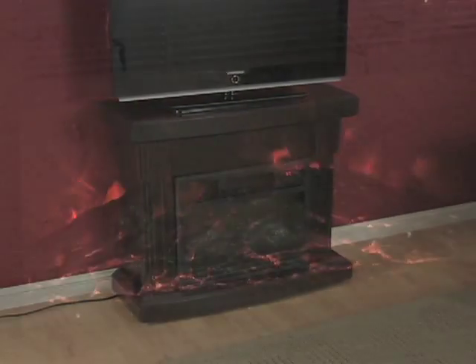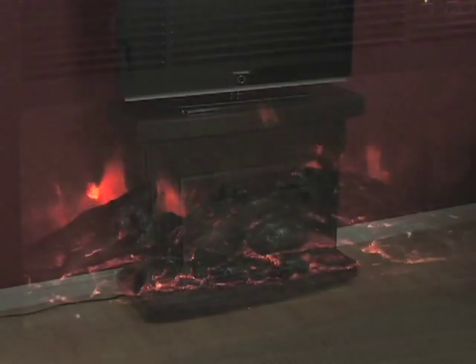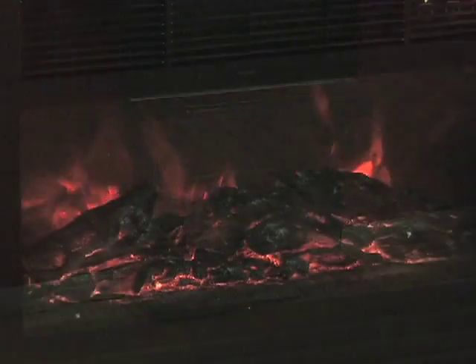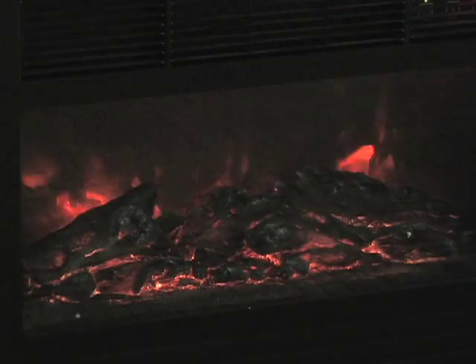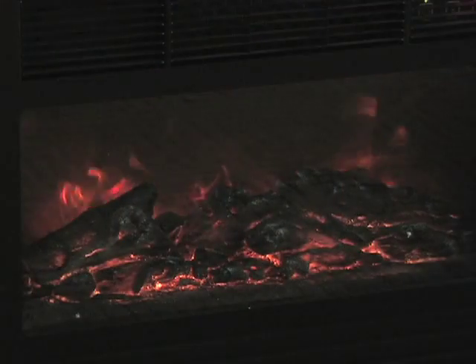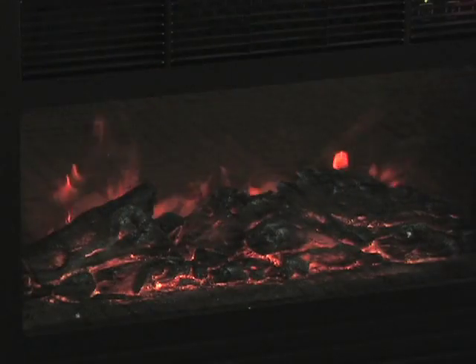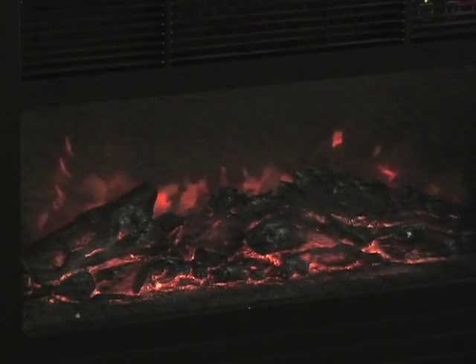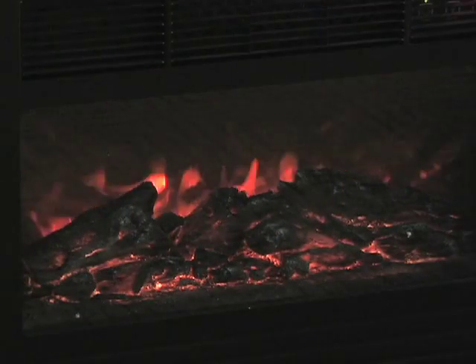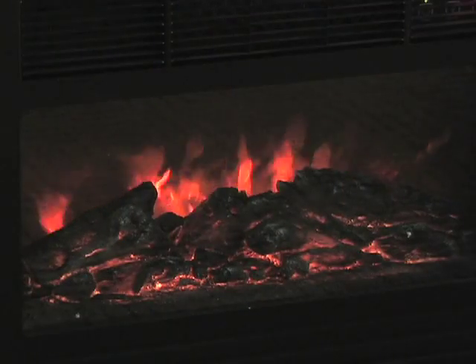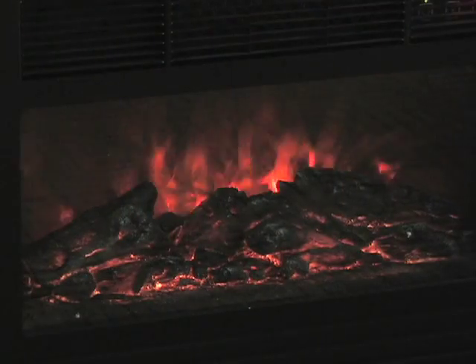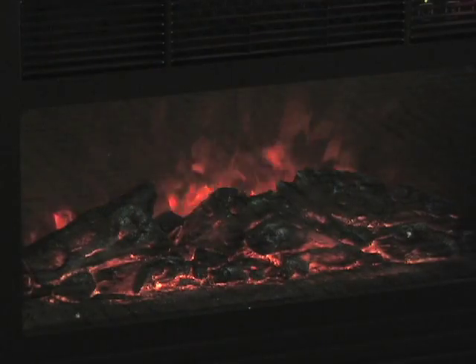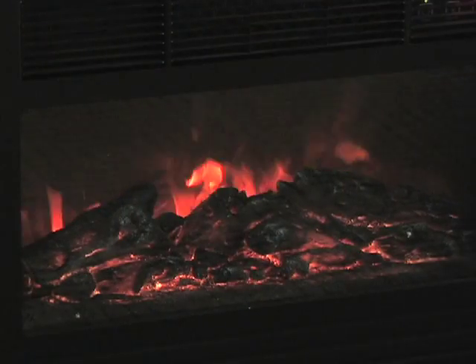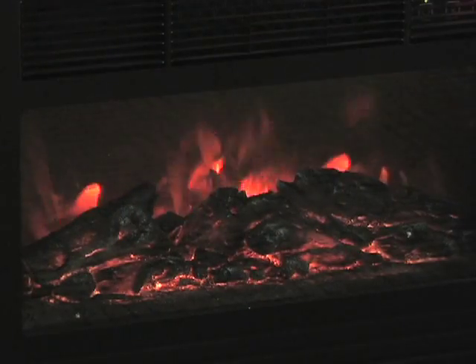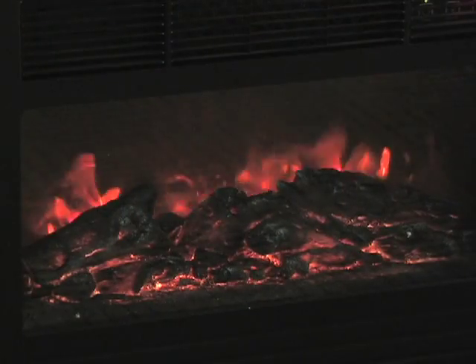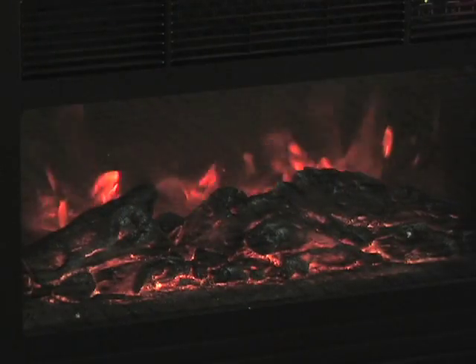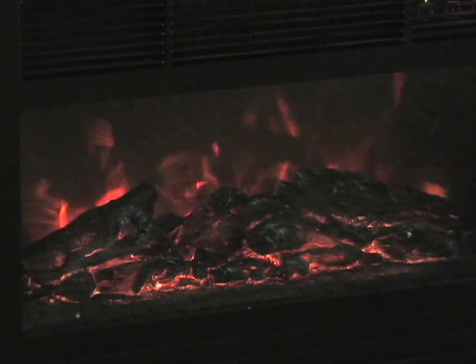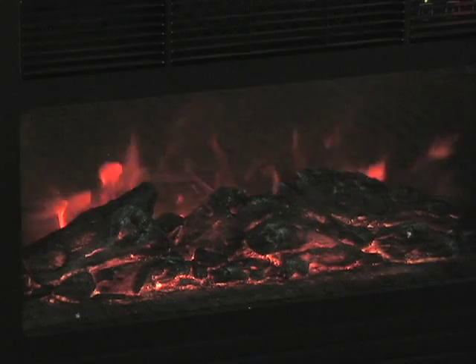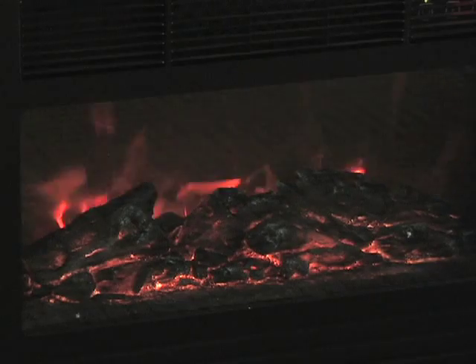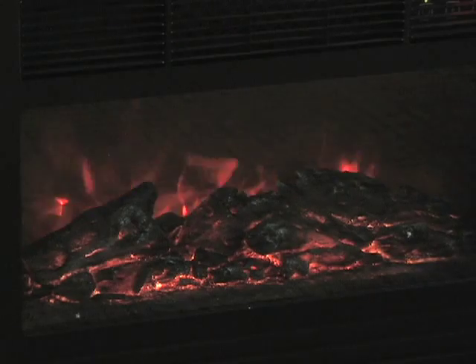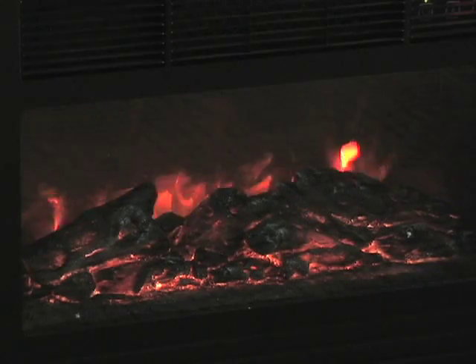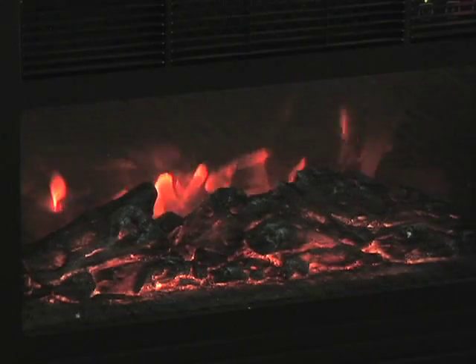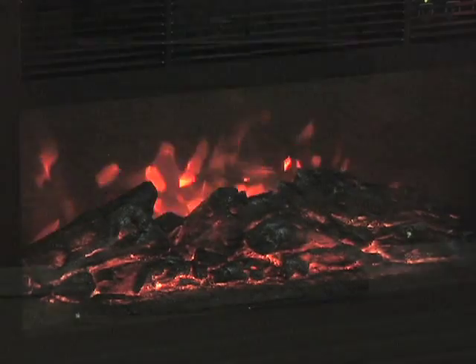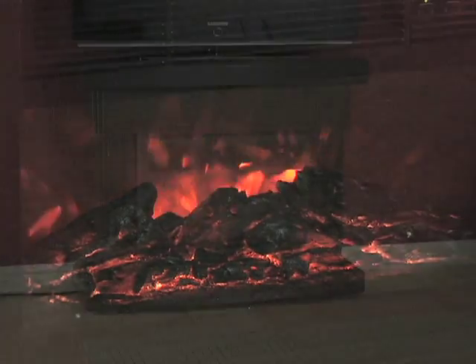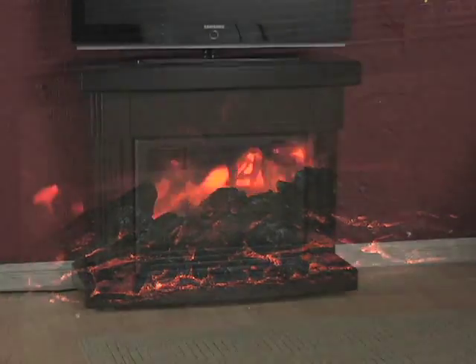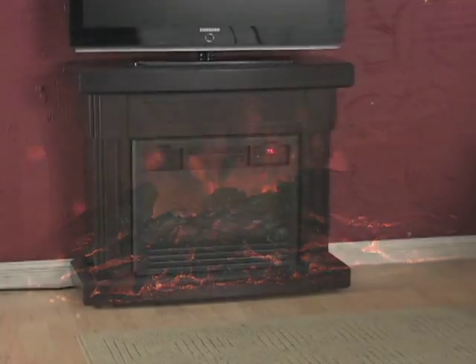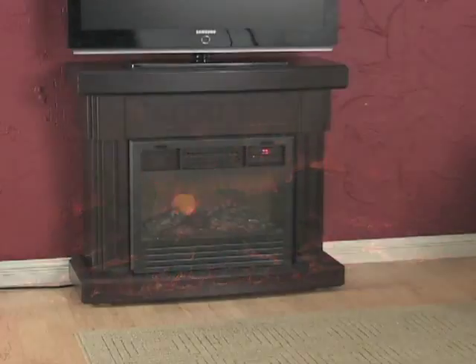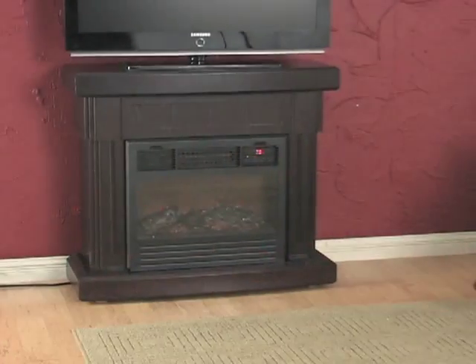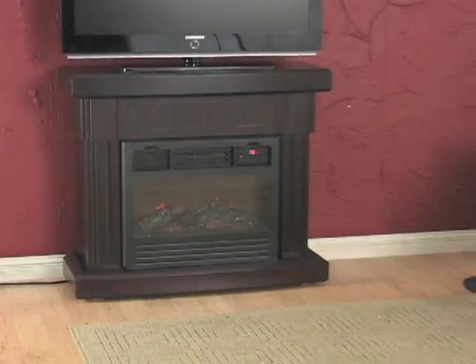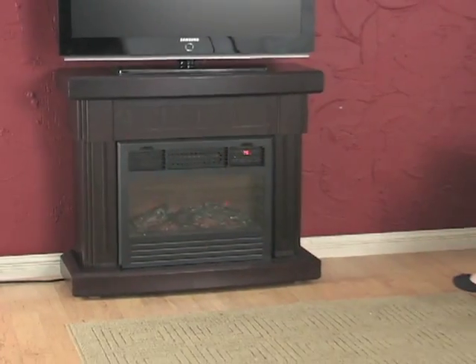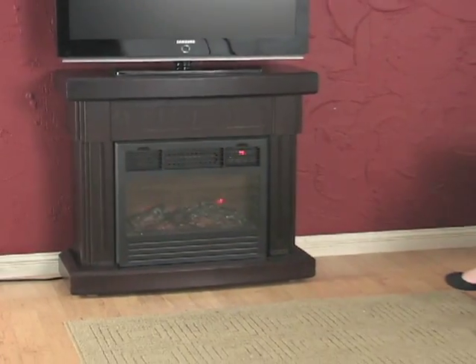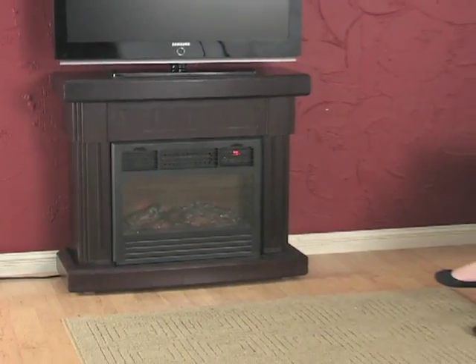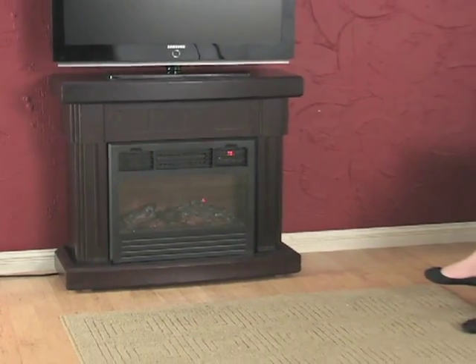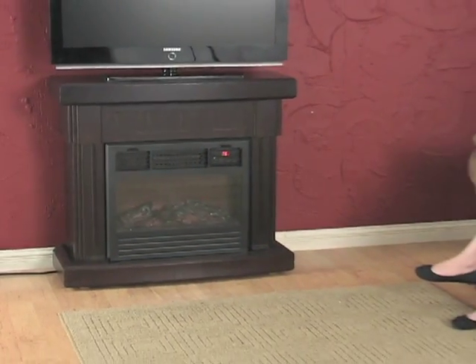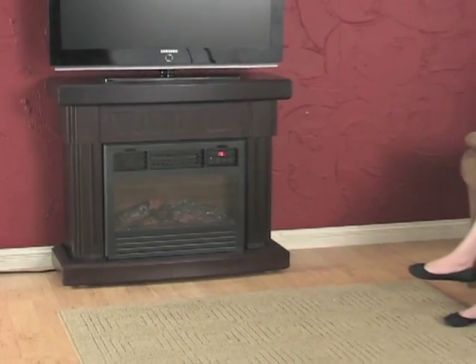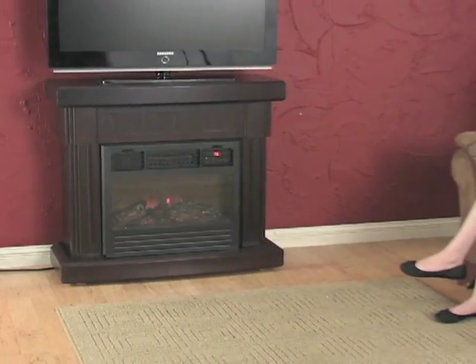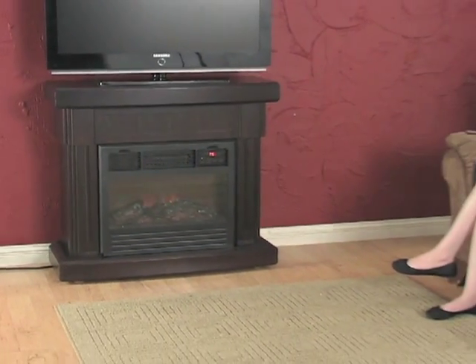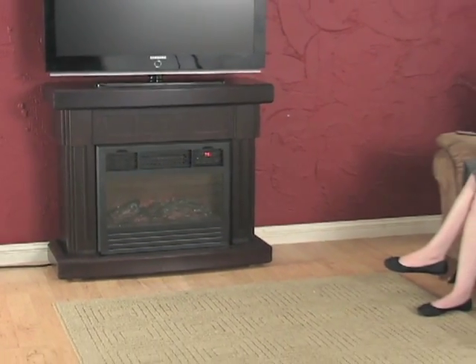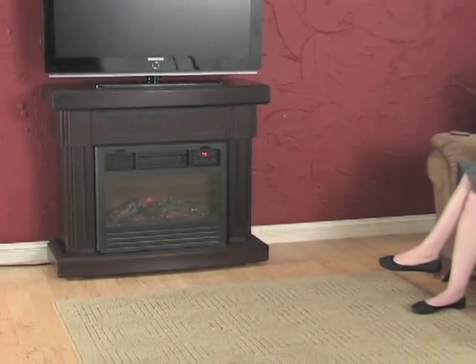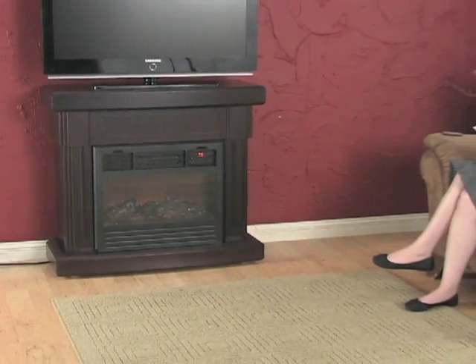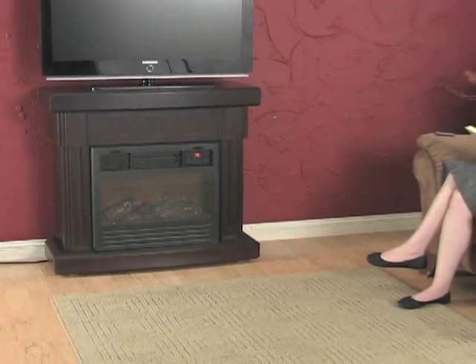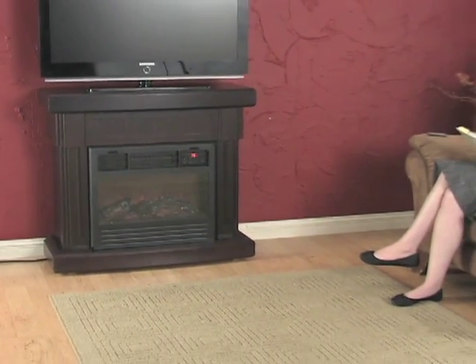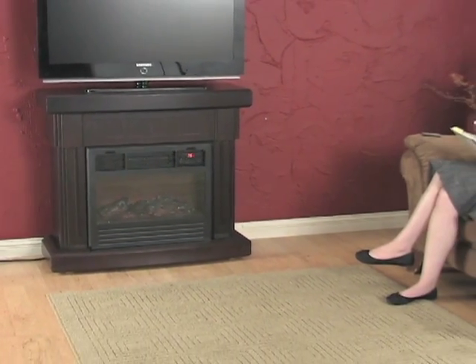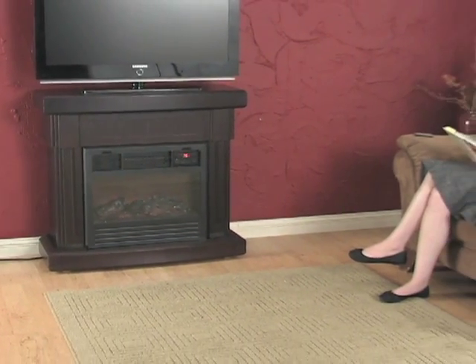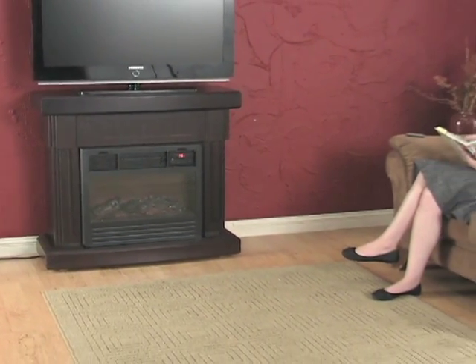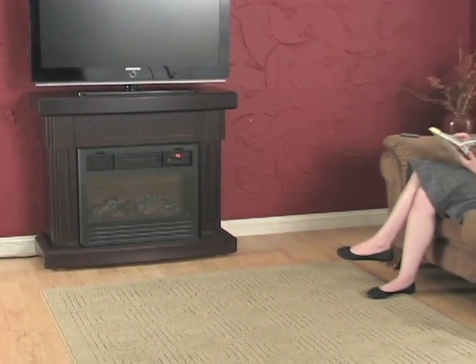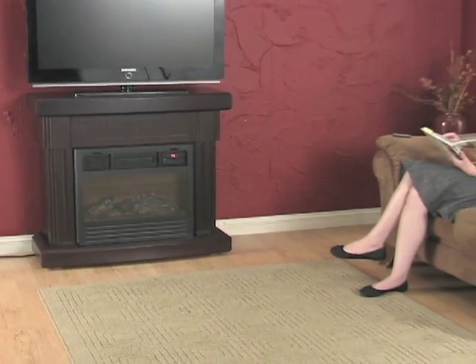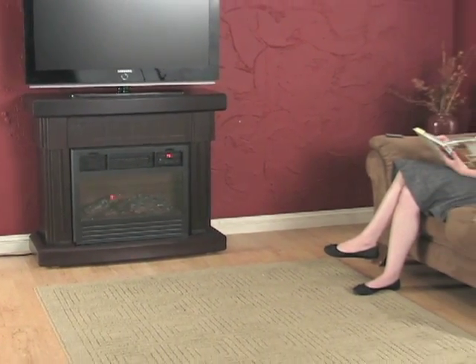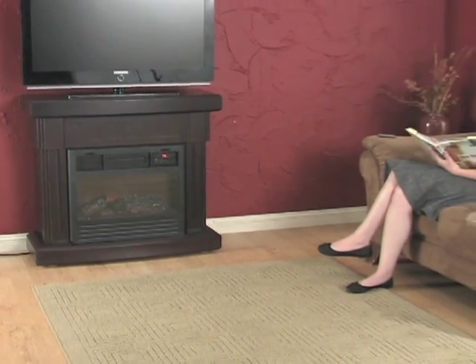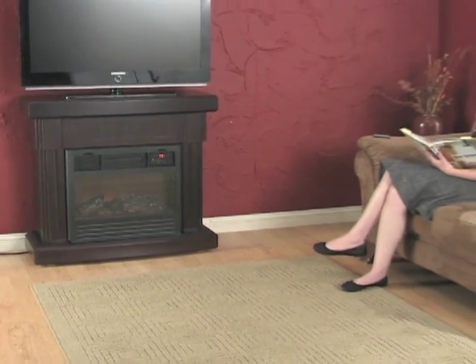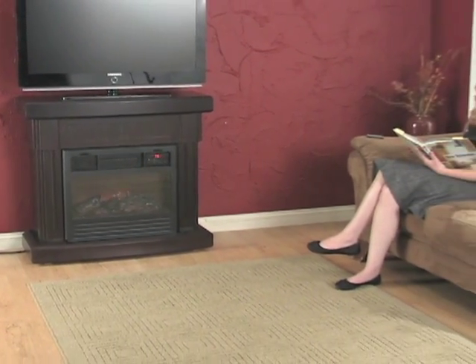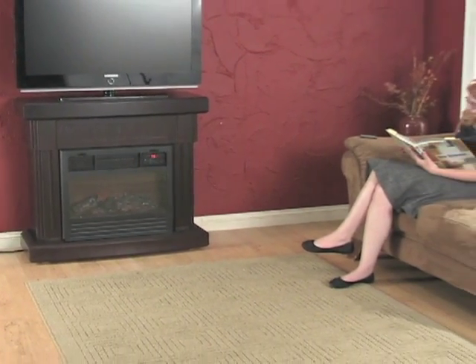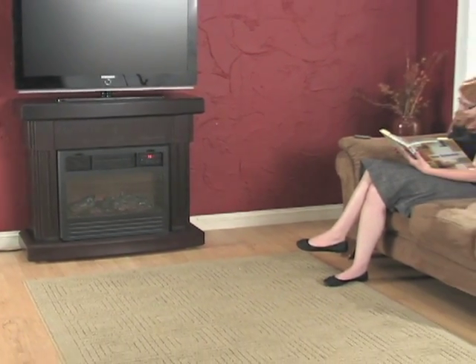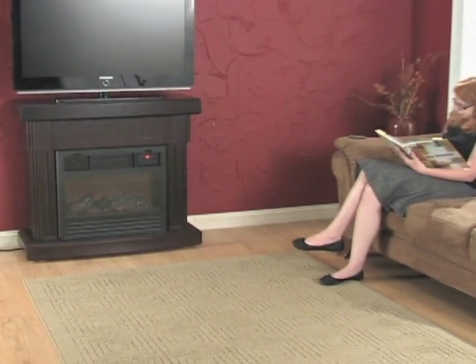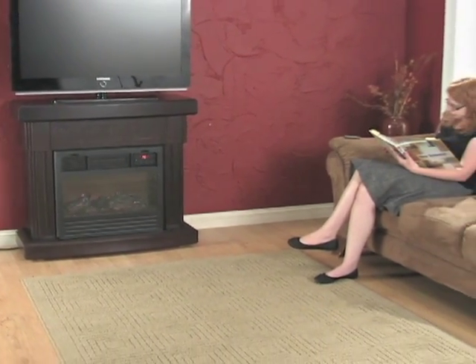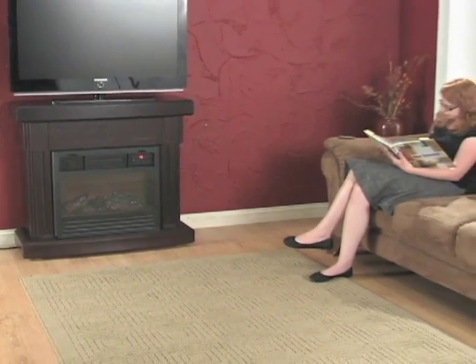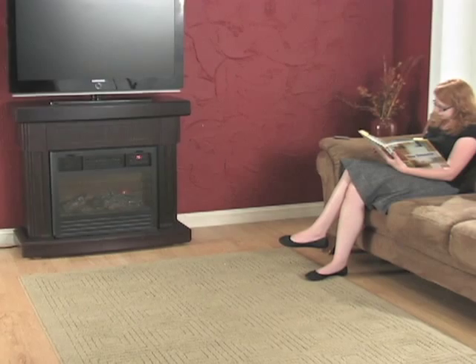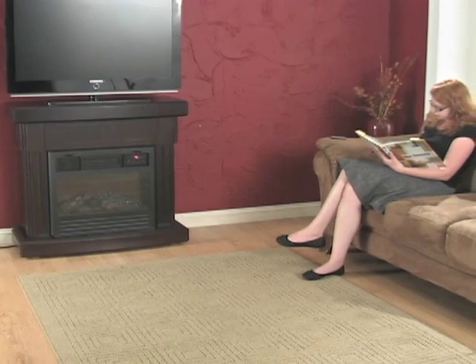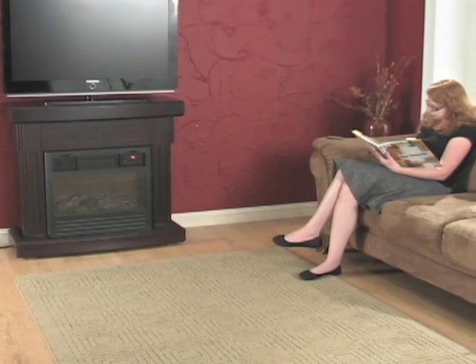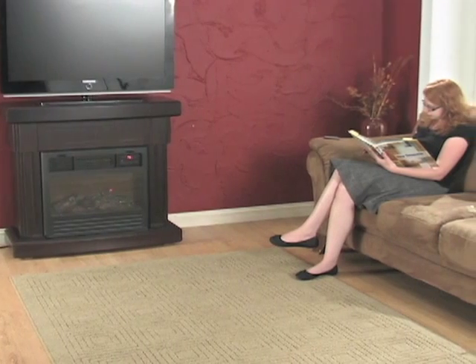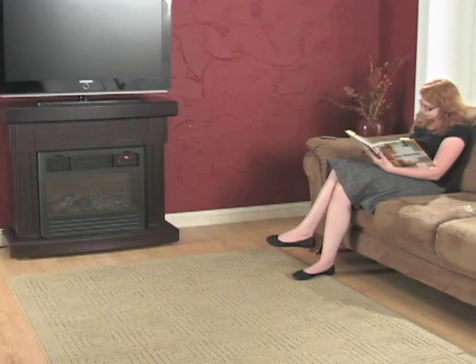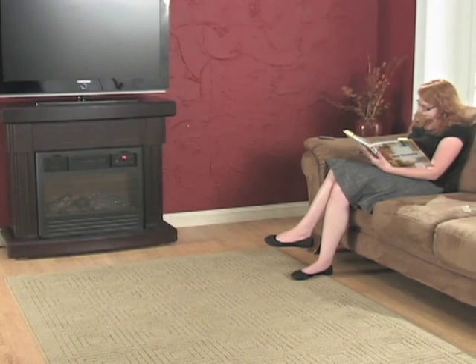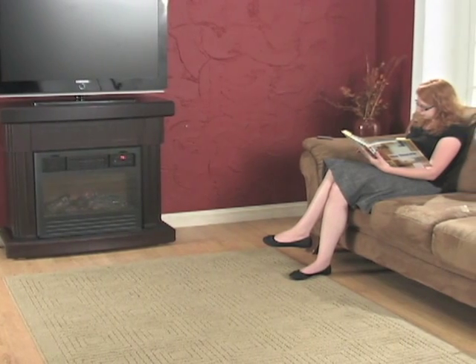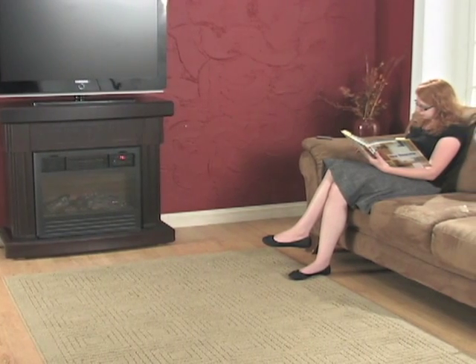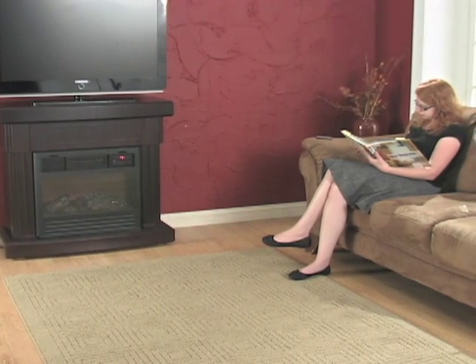The large mantle on top won't heat up either, so it's perfect for candles and delicate electronics, even your prized flat screen TV.